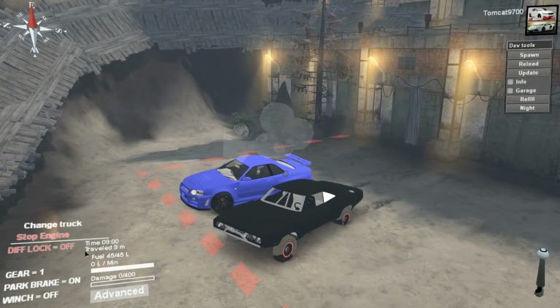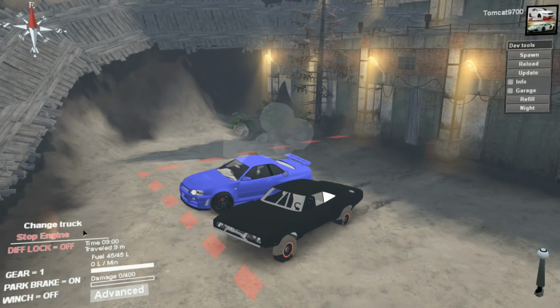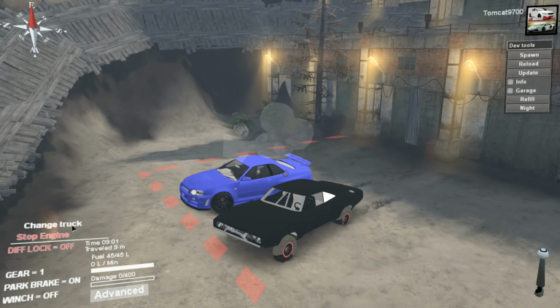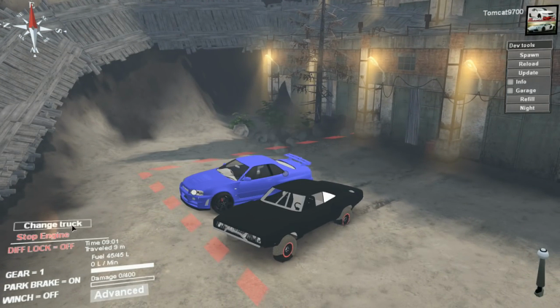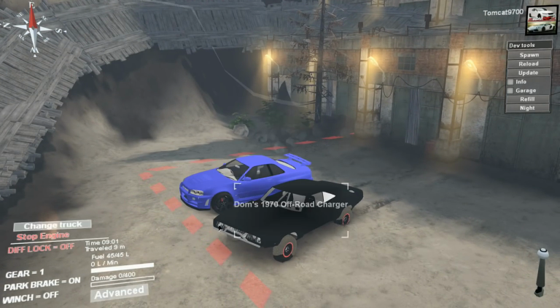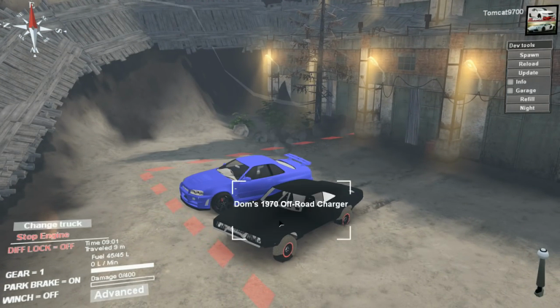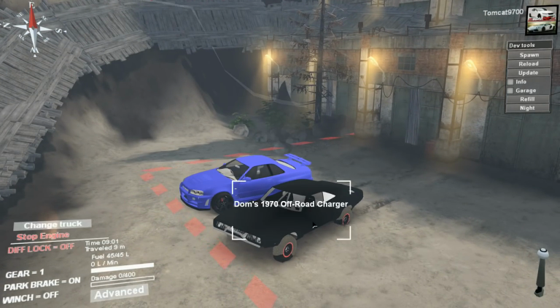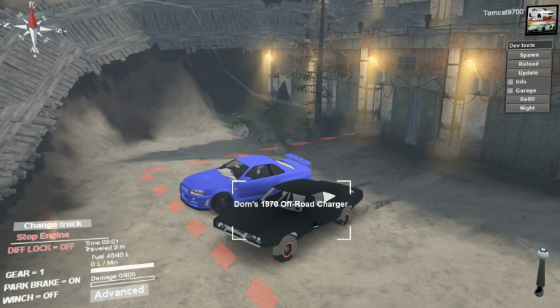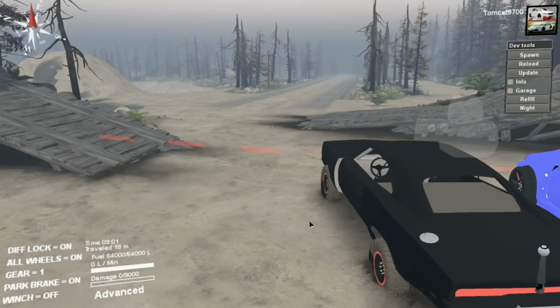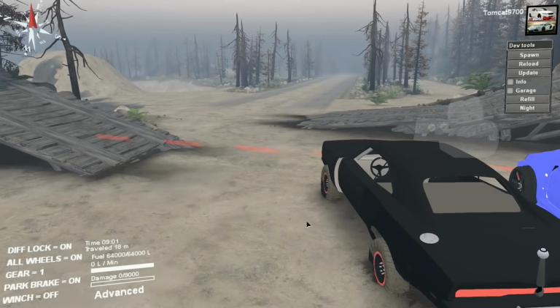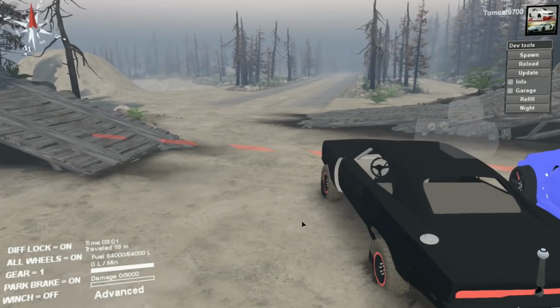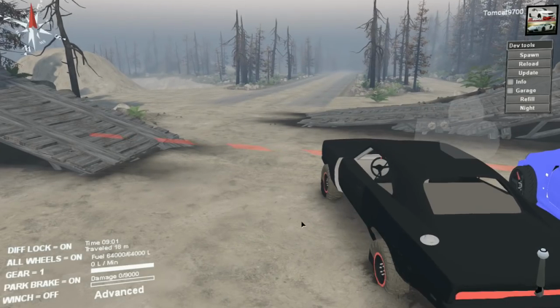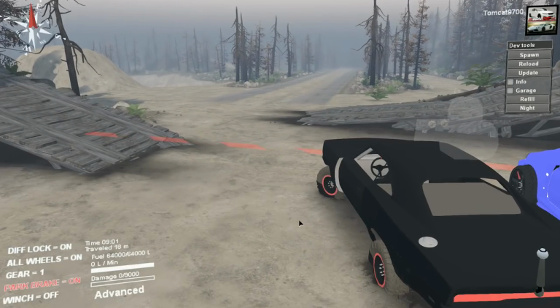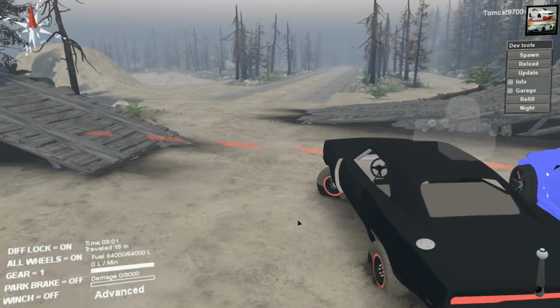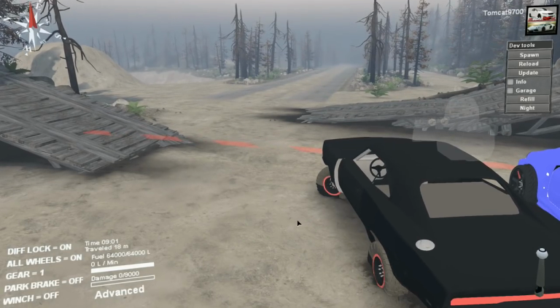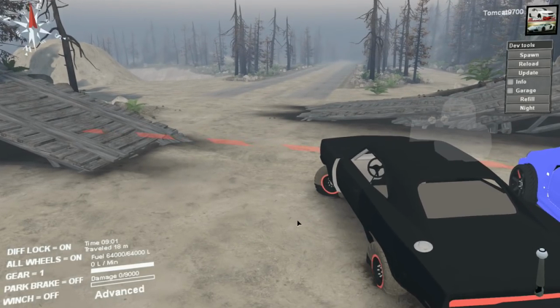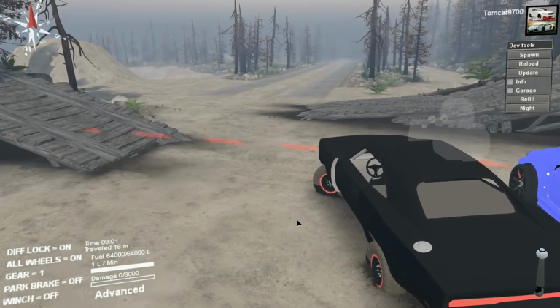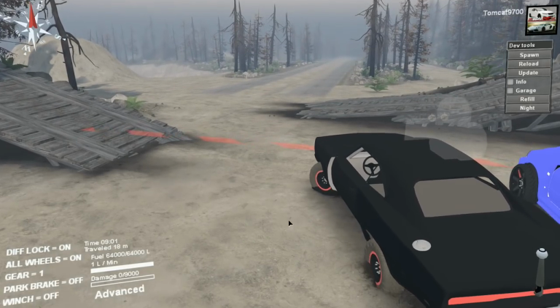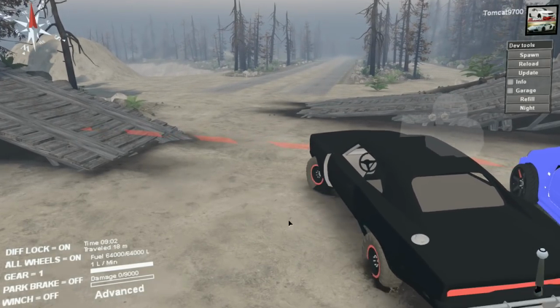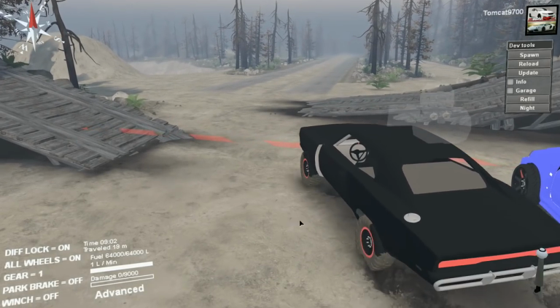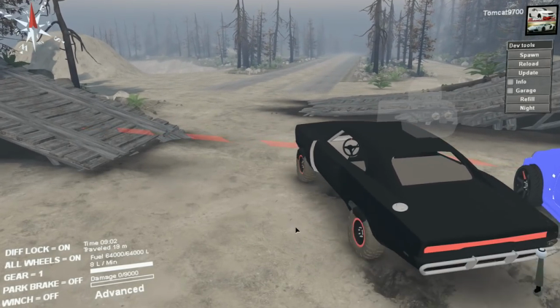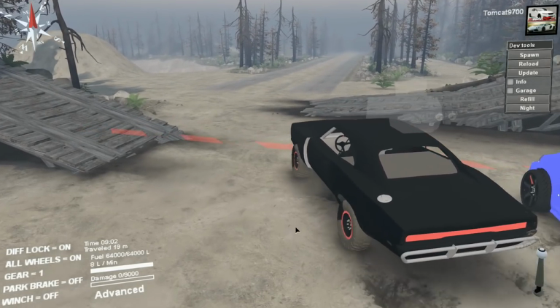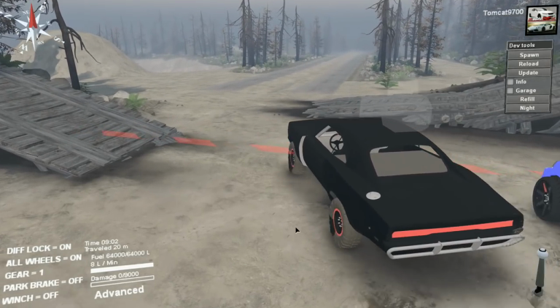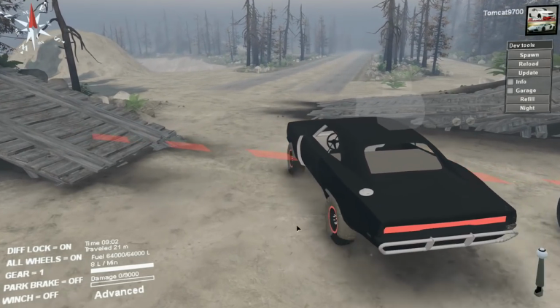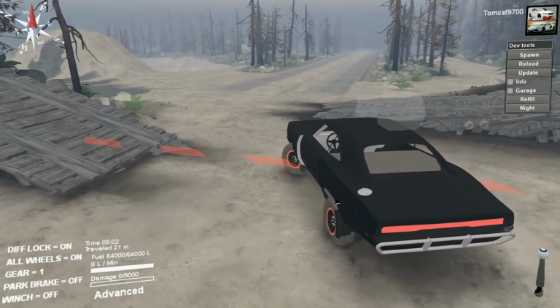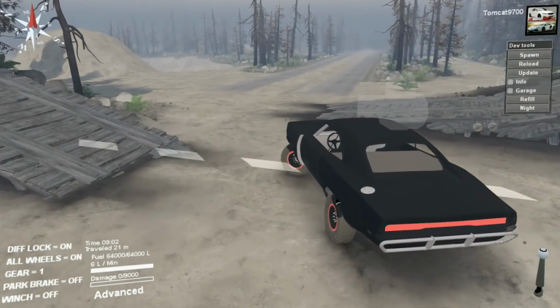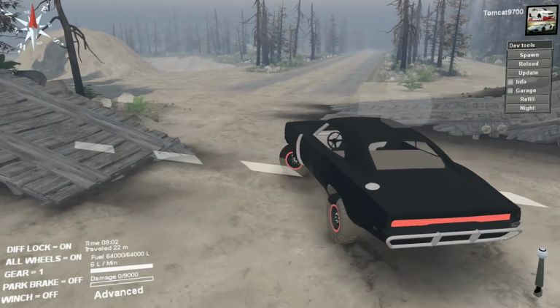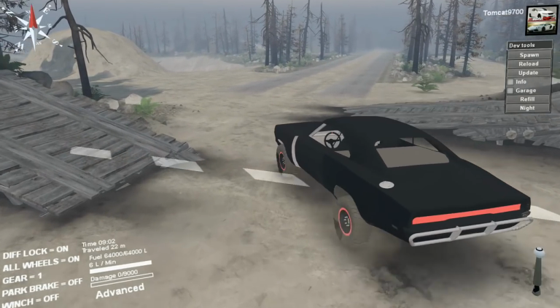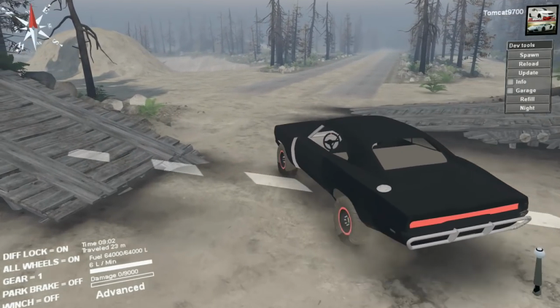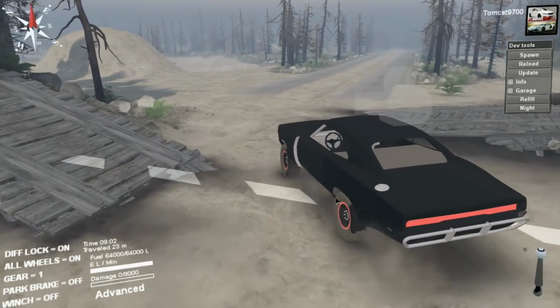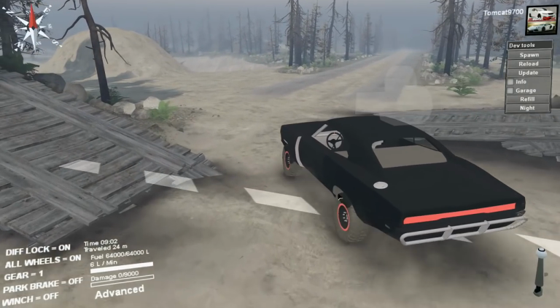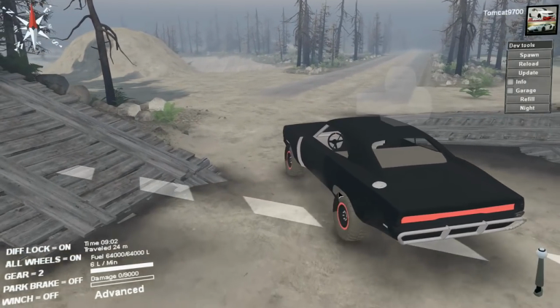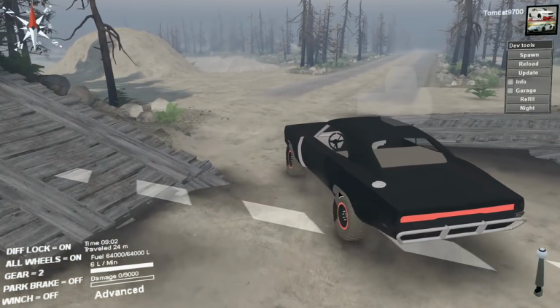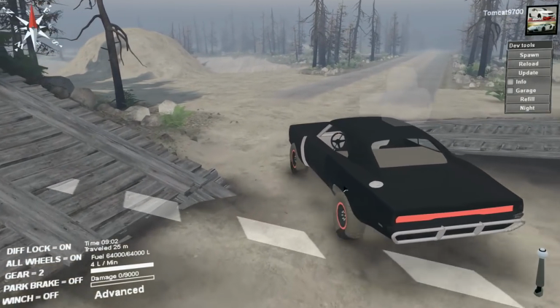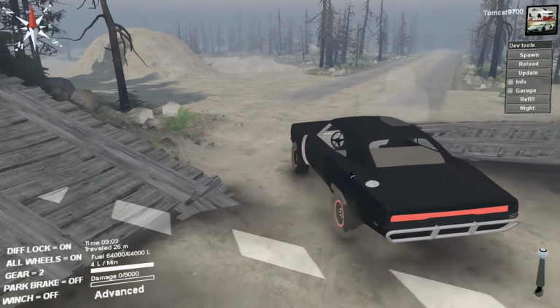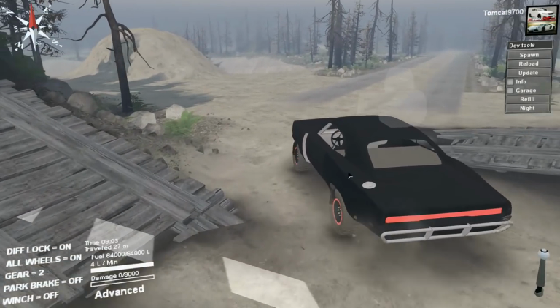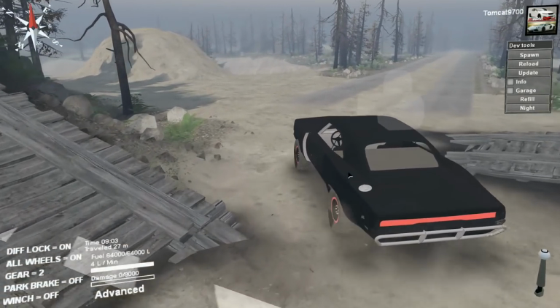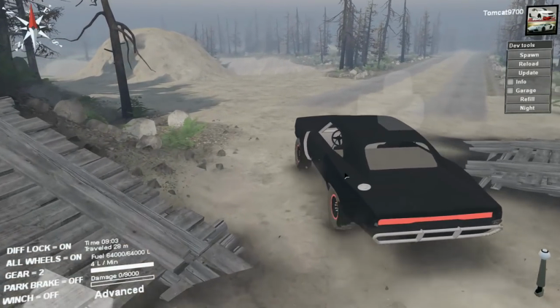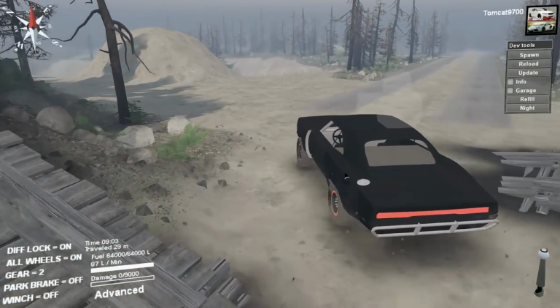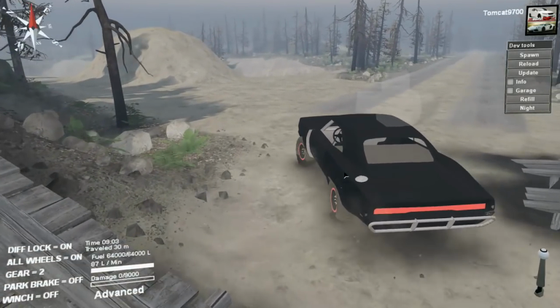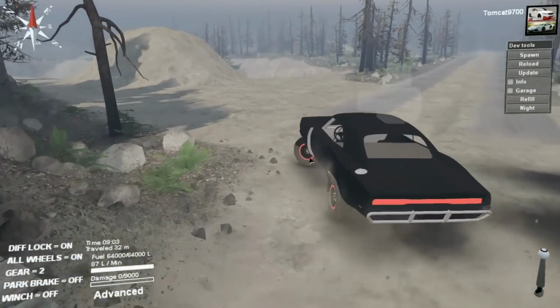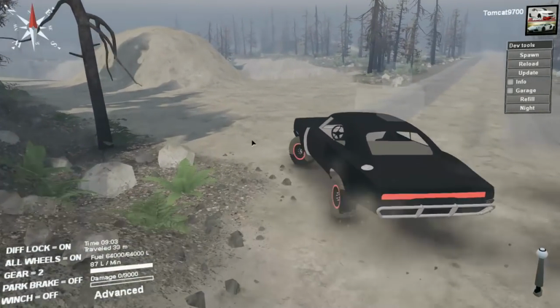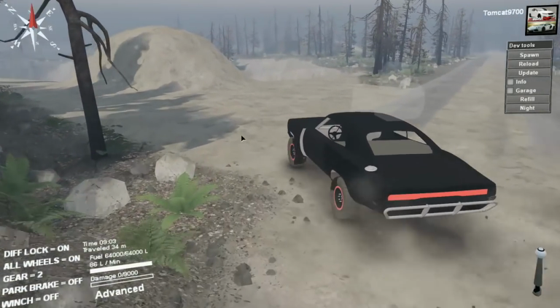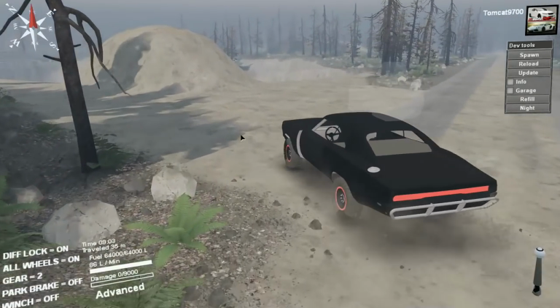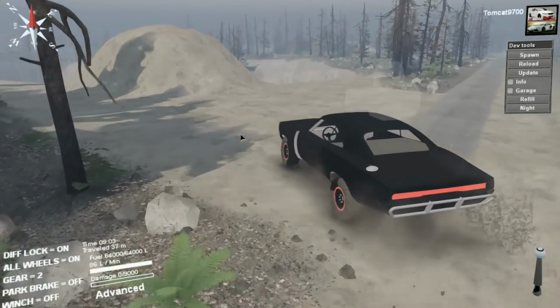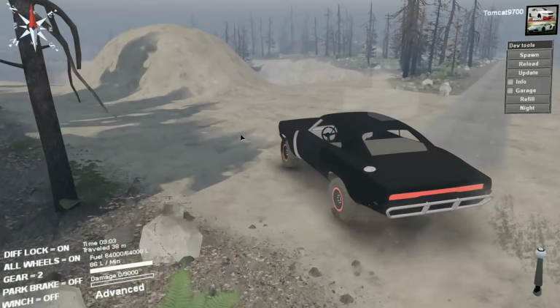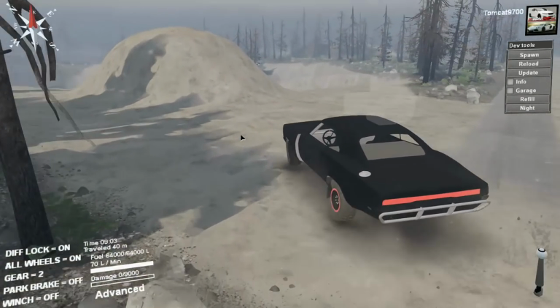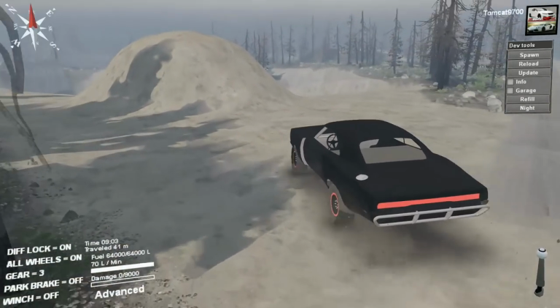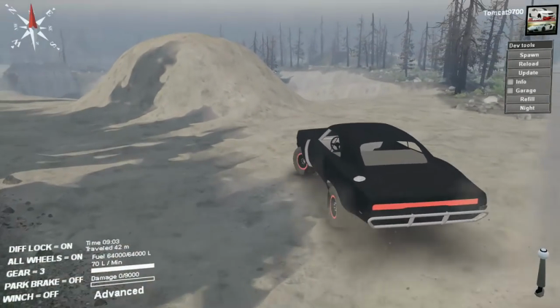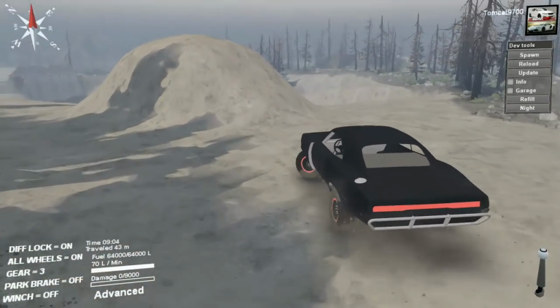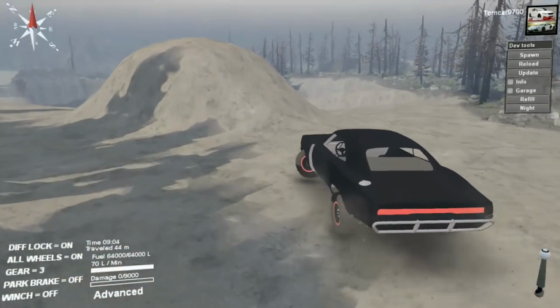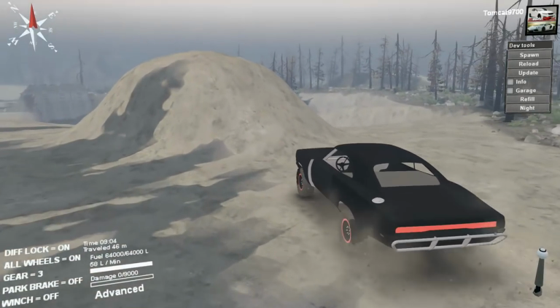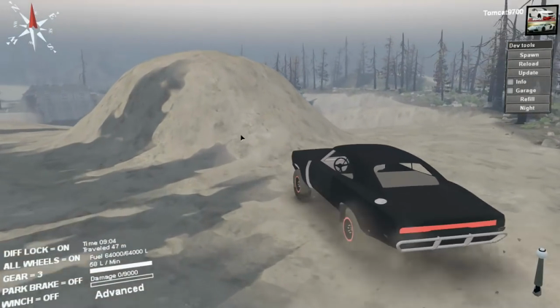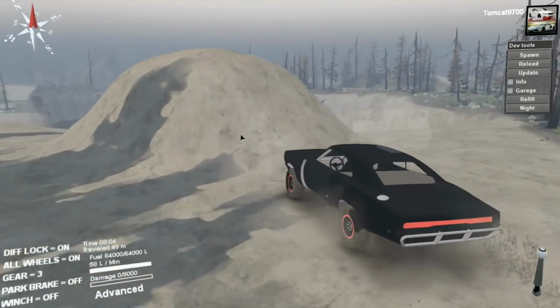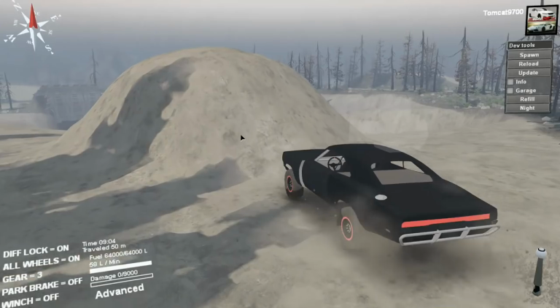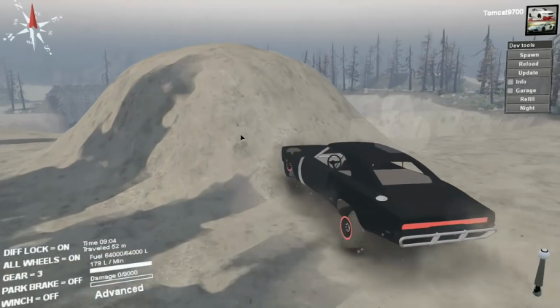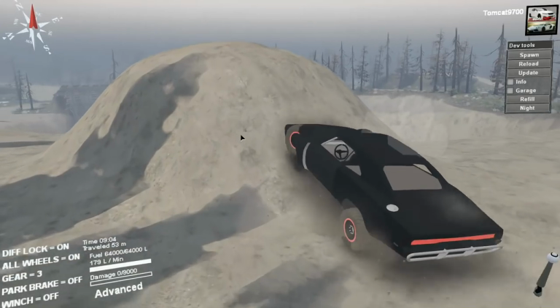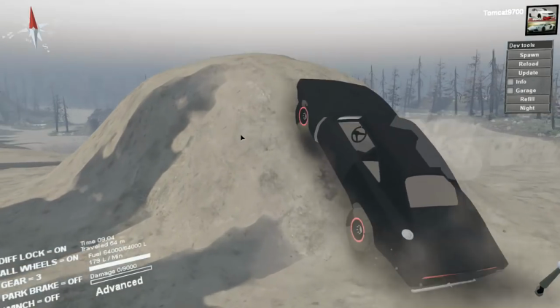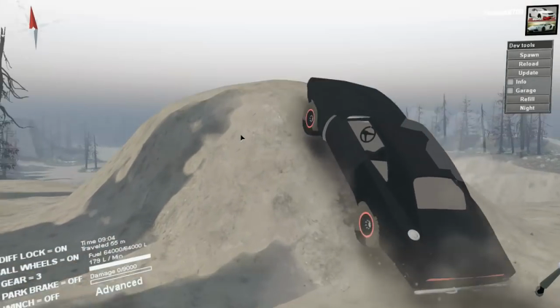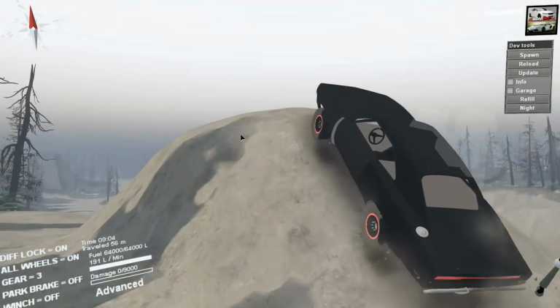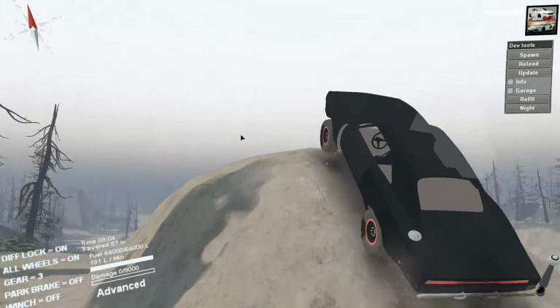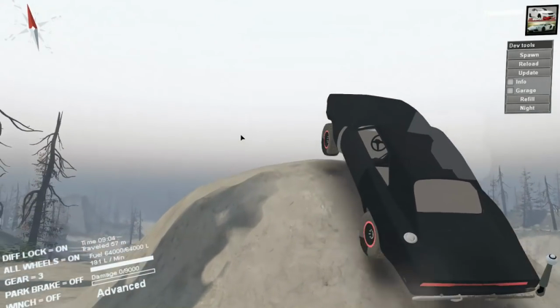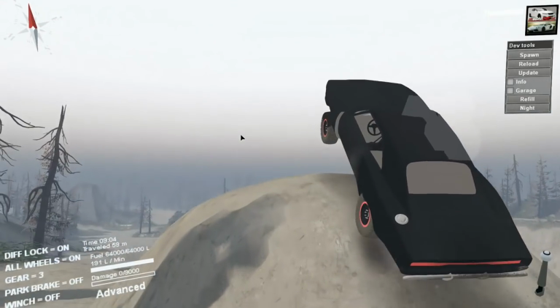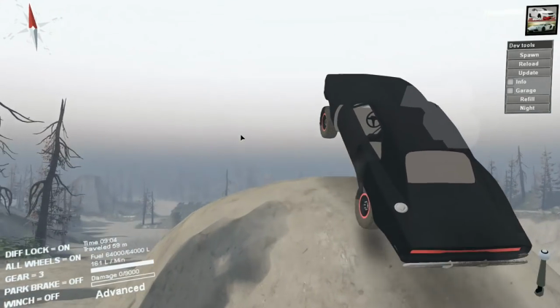I'm gonna grab Dom's Charger first, take it around the pre-run or playground, and see what it's like. I haven't driven either of these yet.